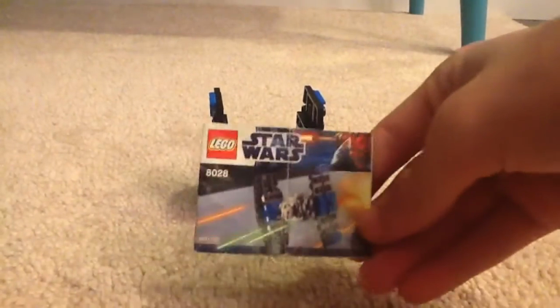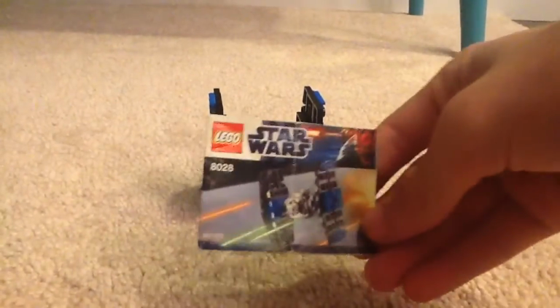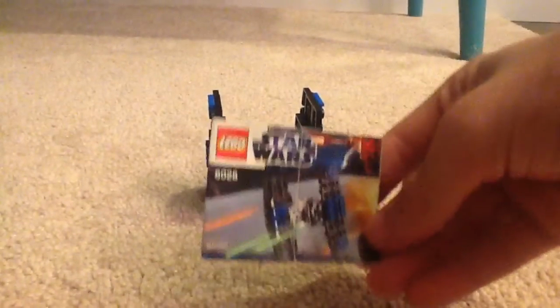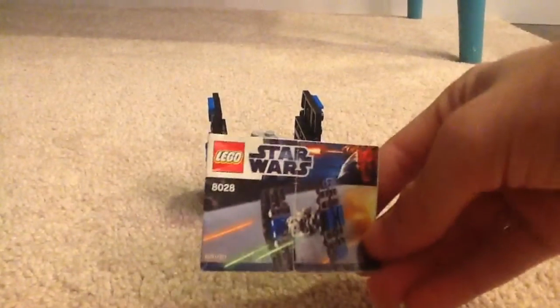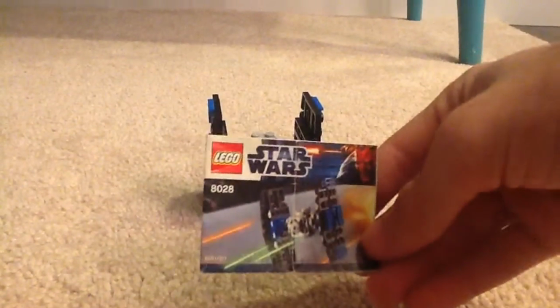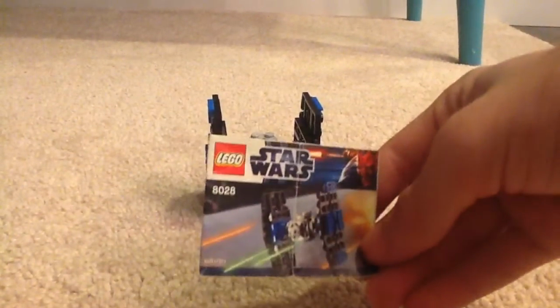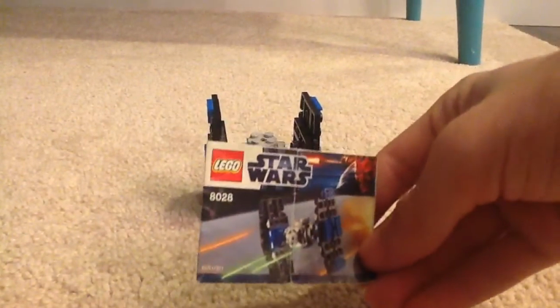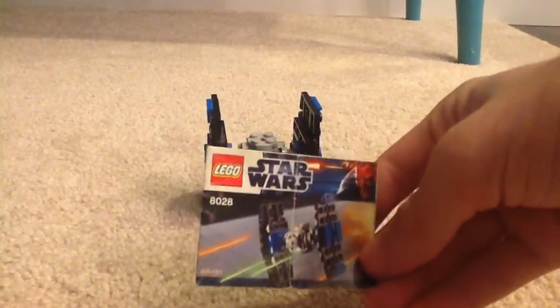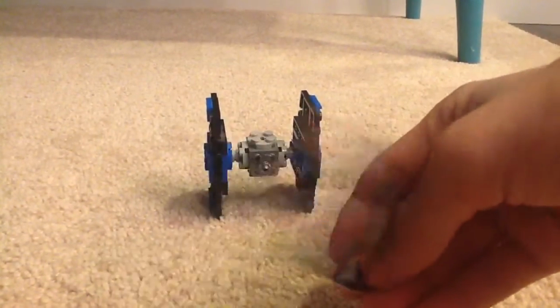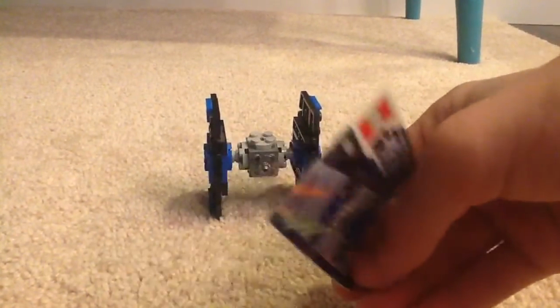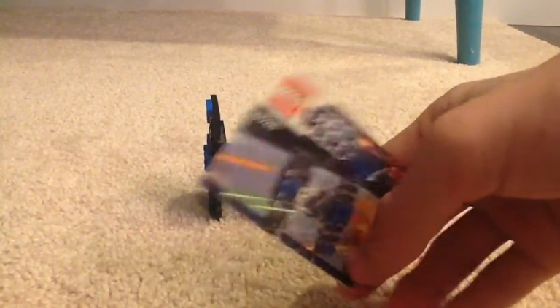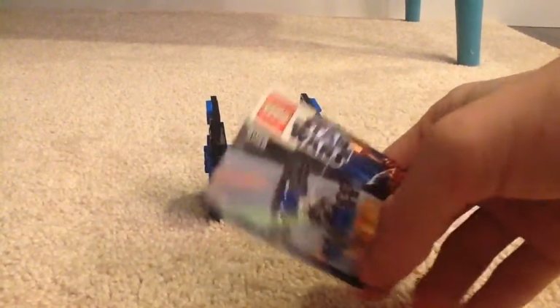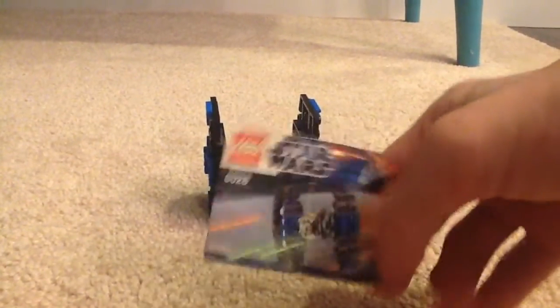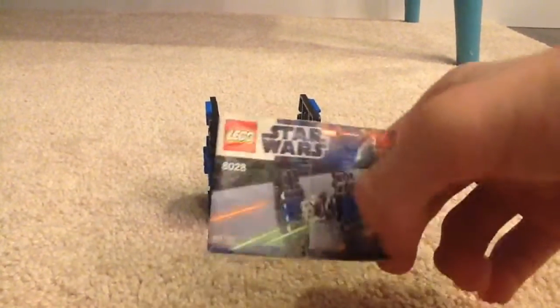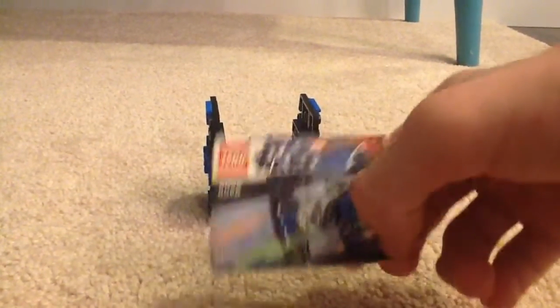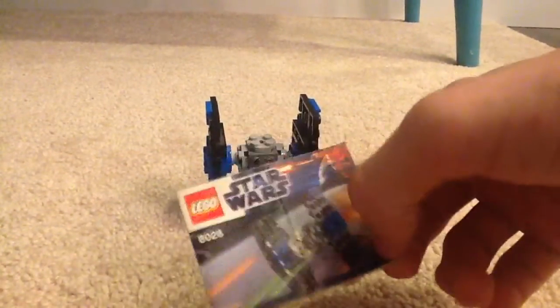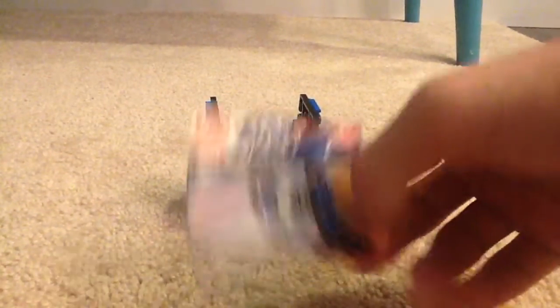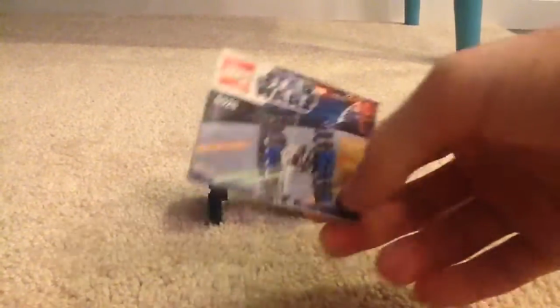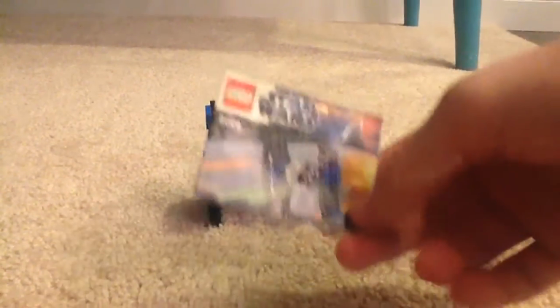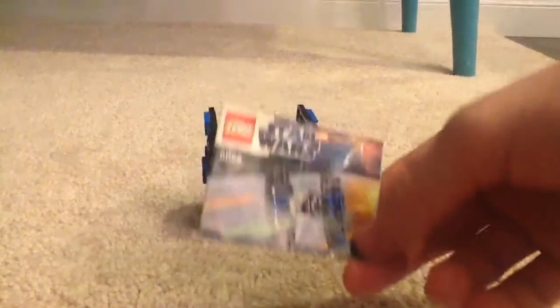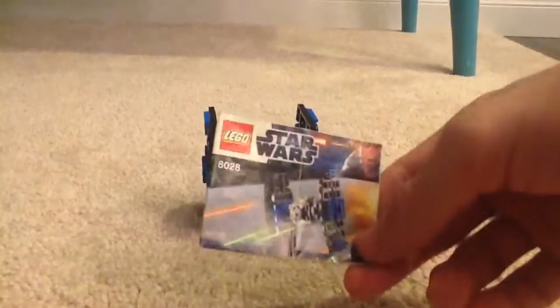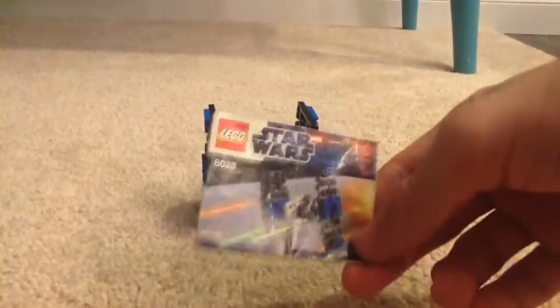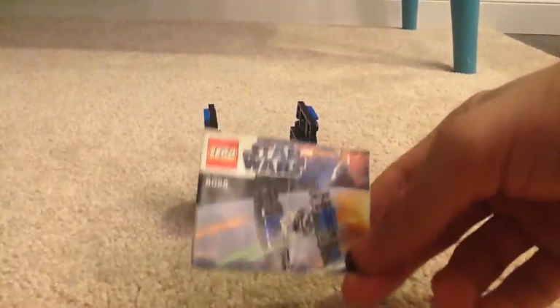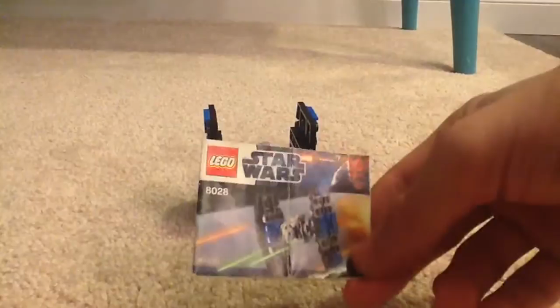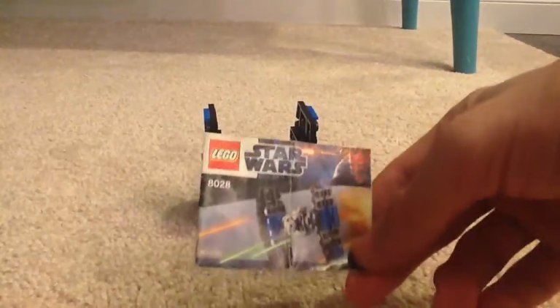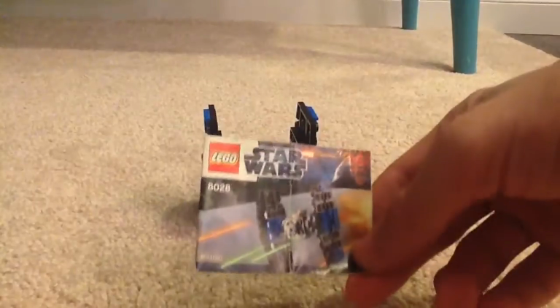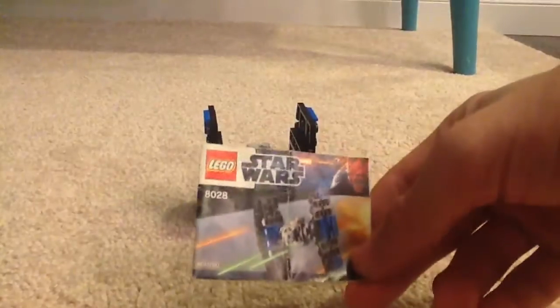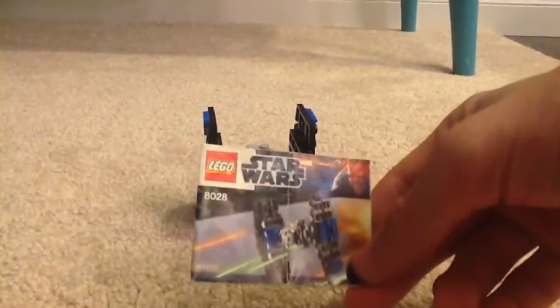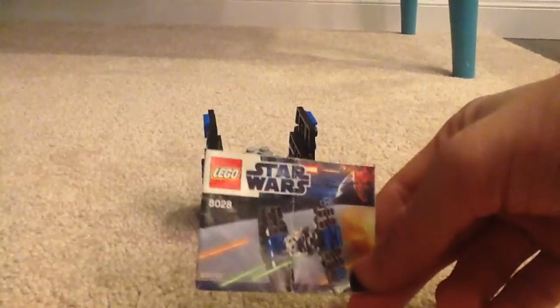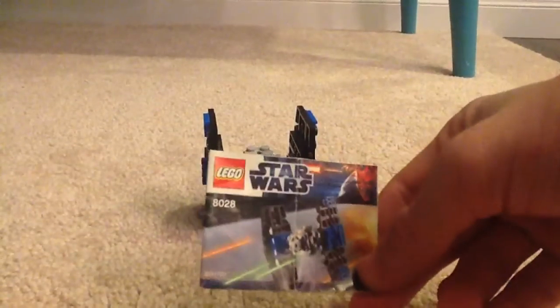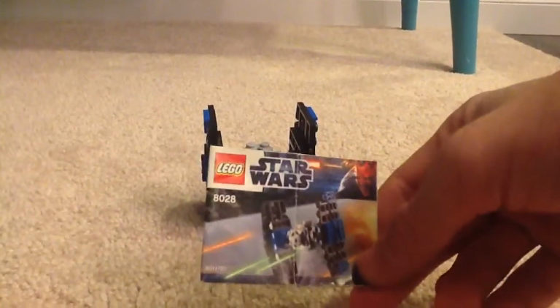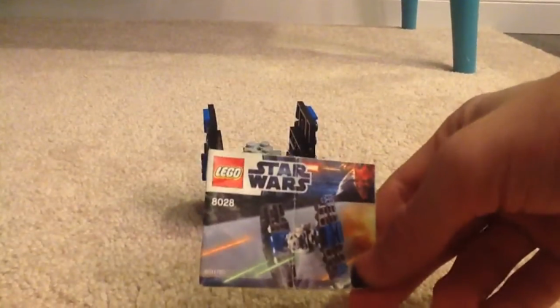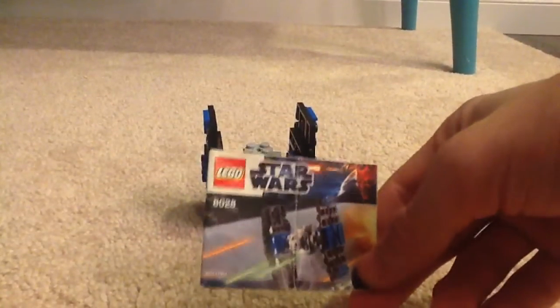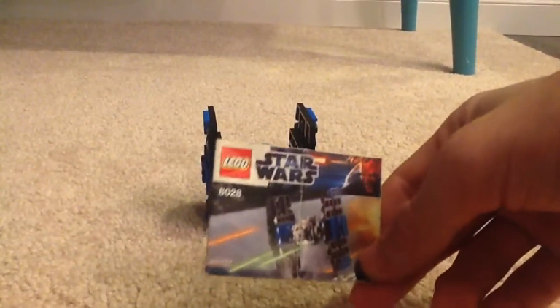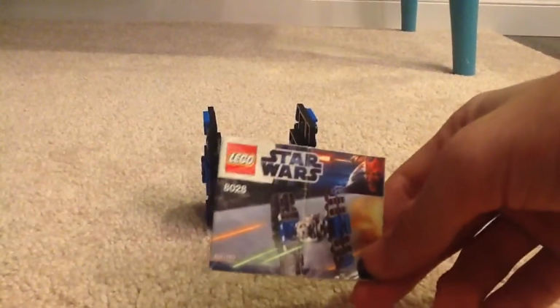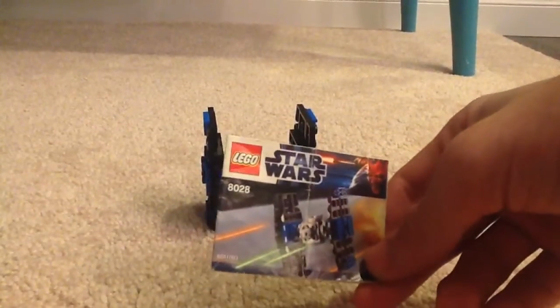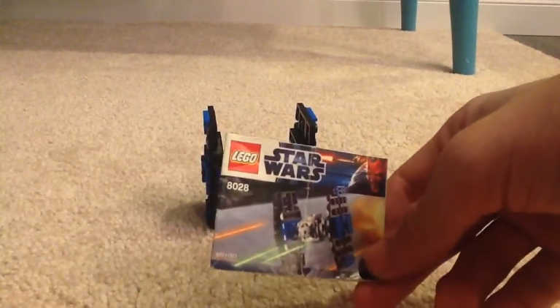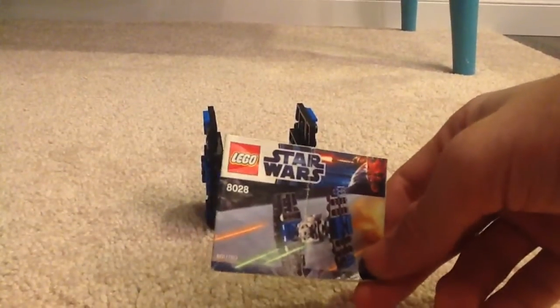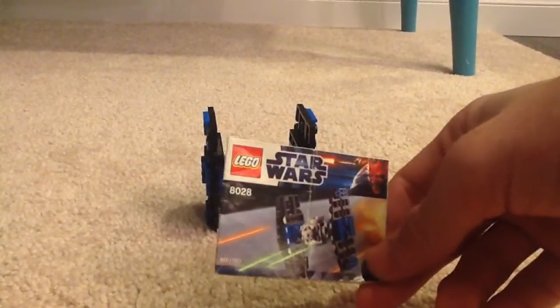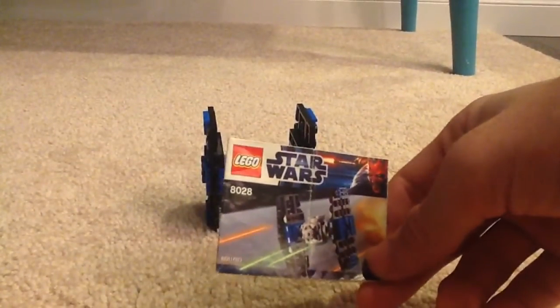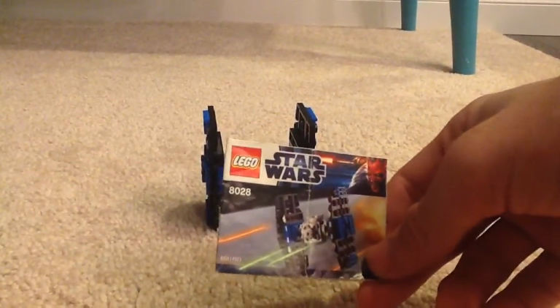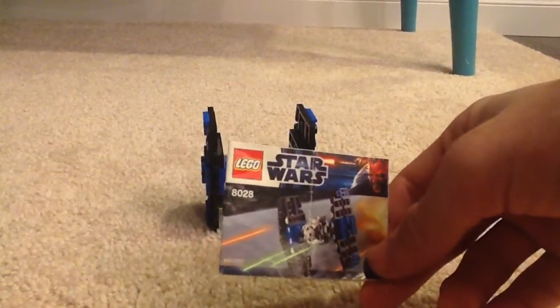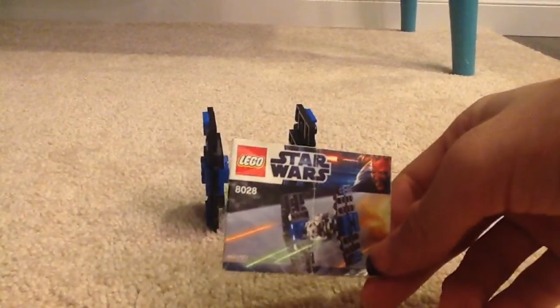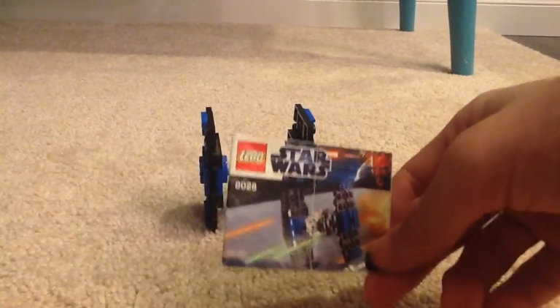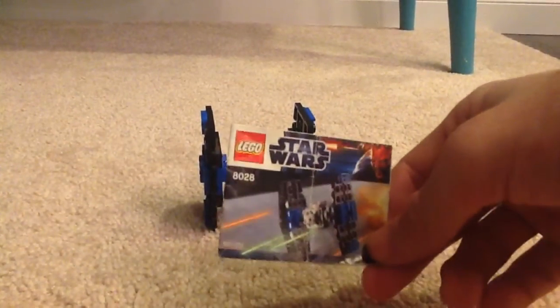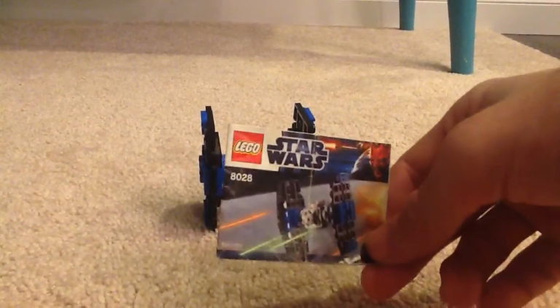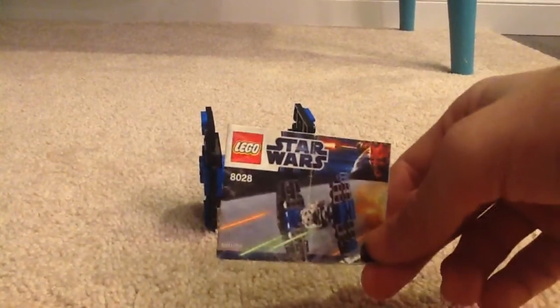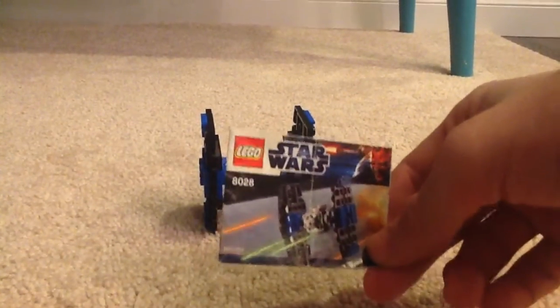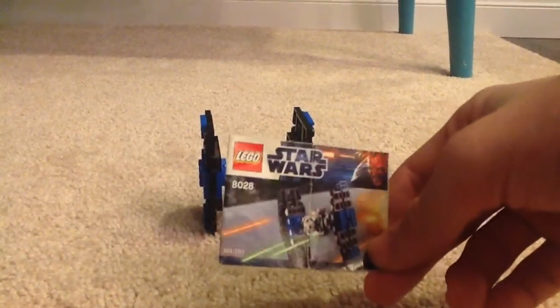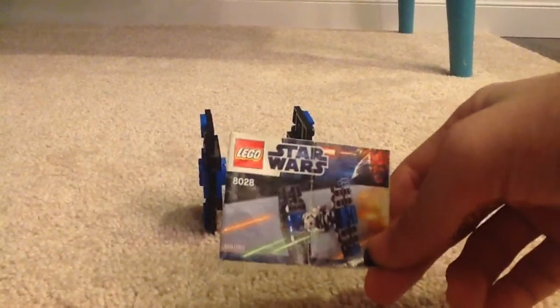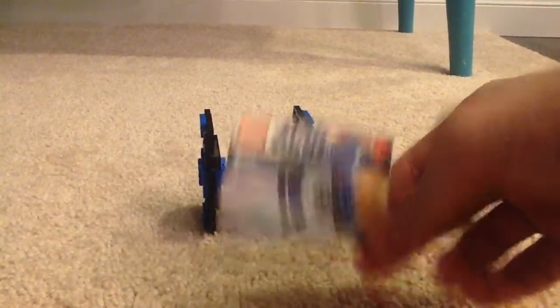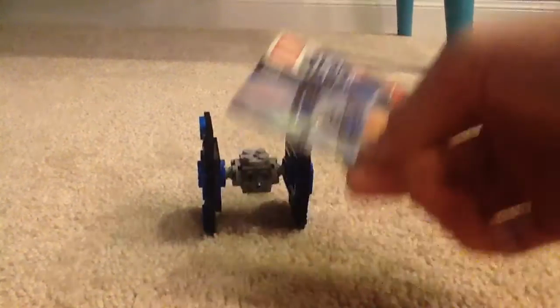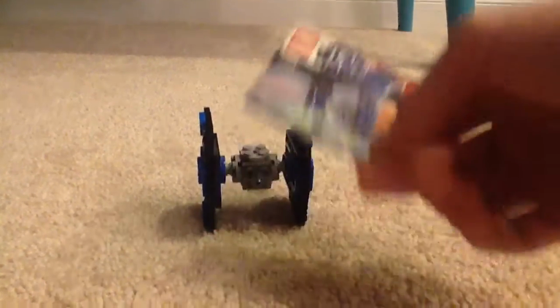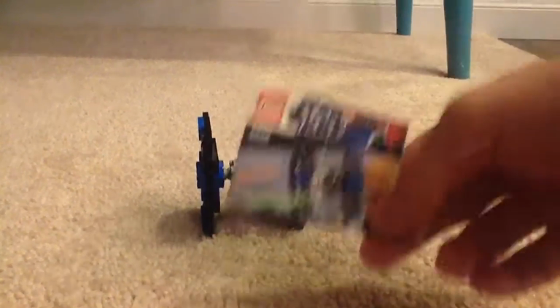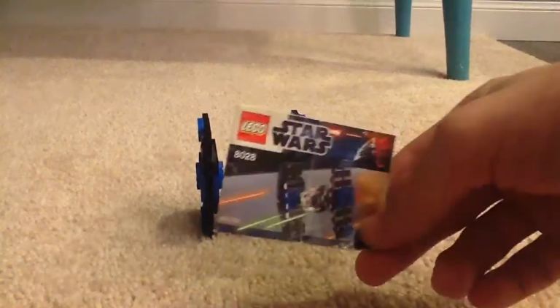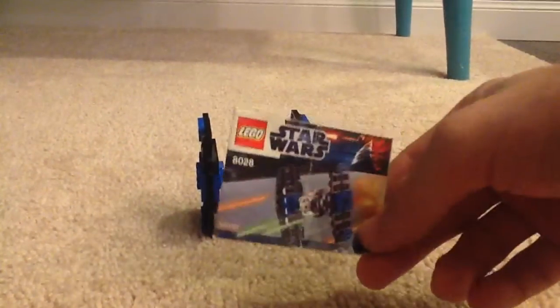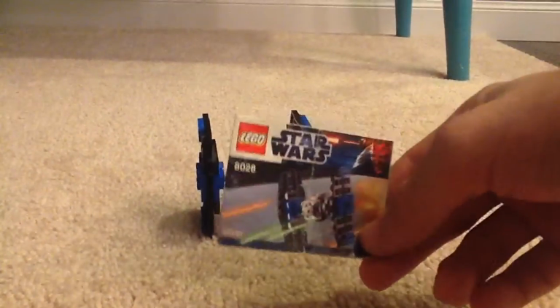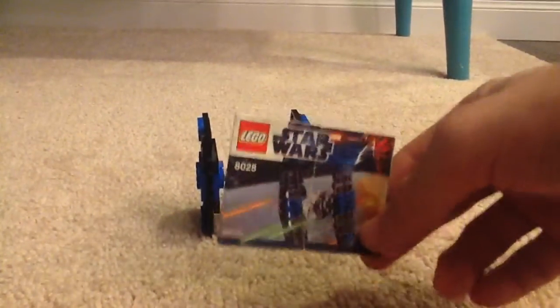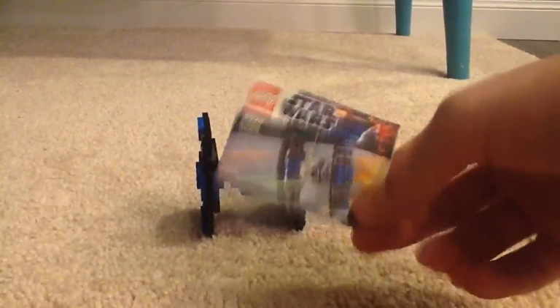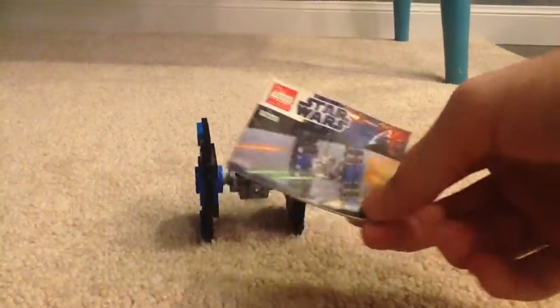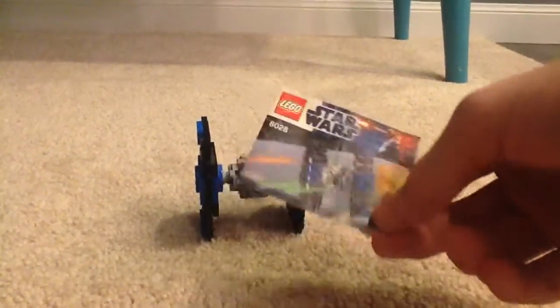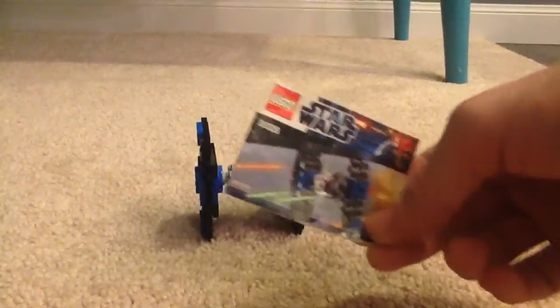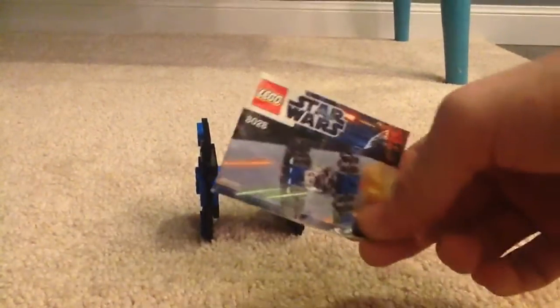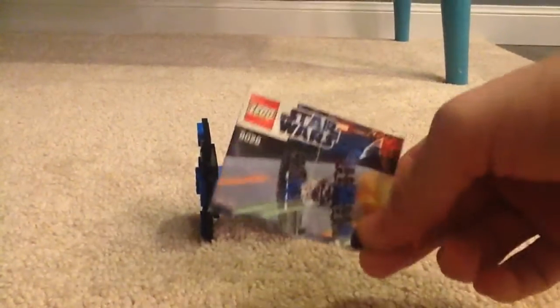I actually got this quite a while ago, like one or two years ago, maybe. The set number is 8028, which means it's not super old.